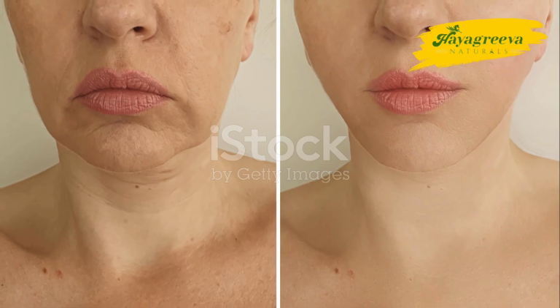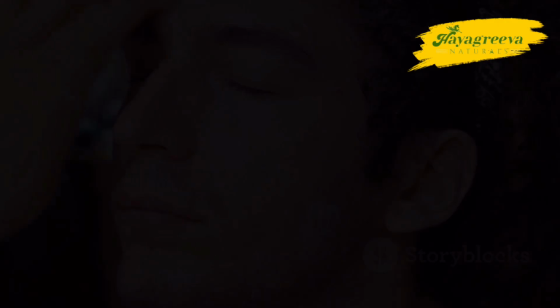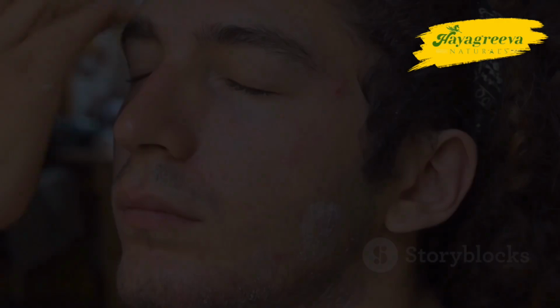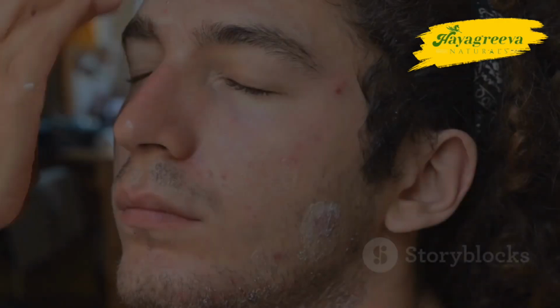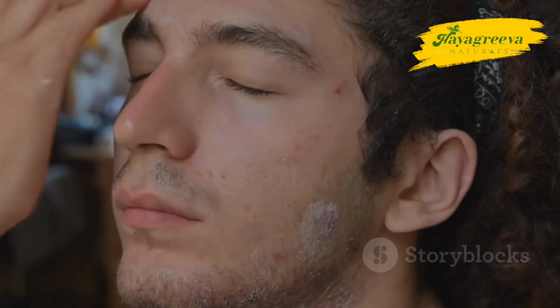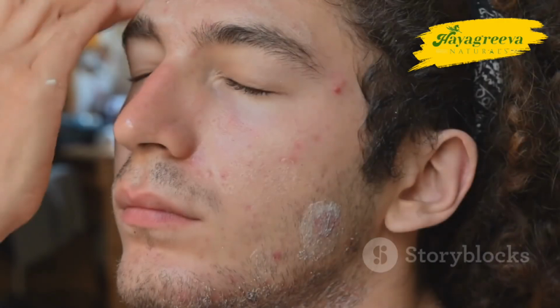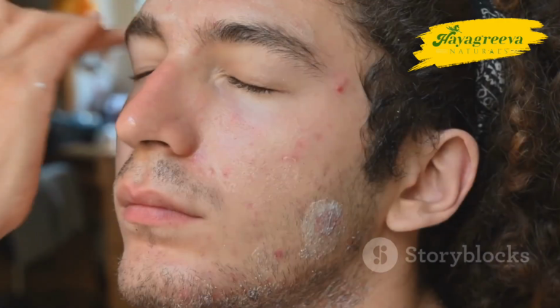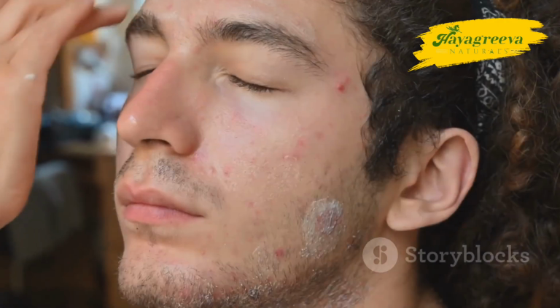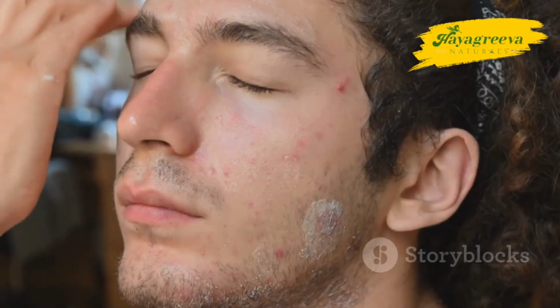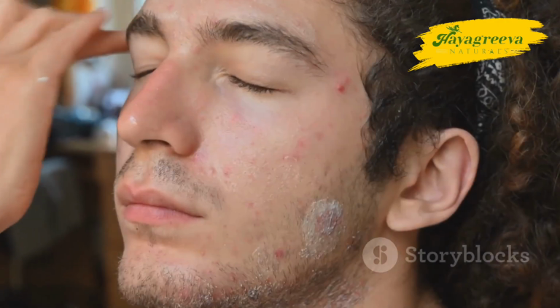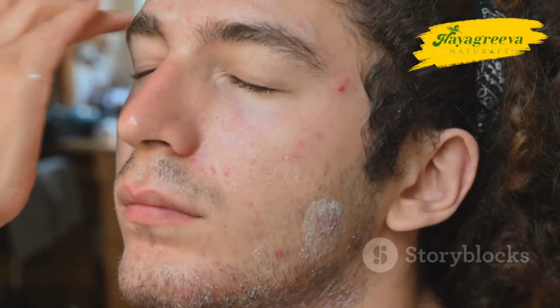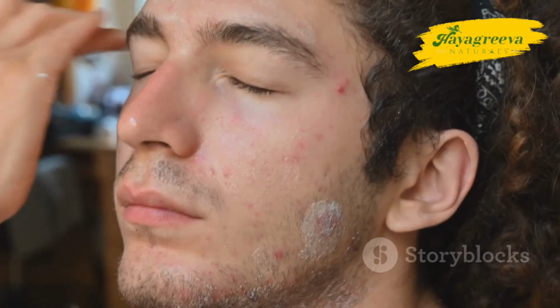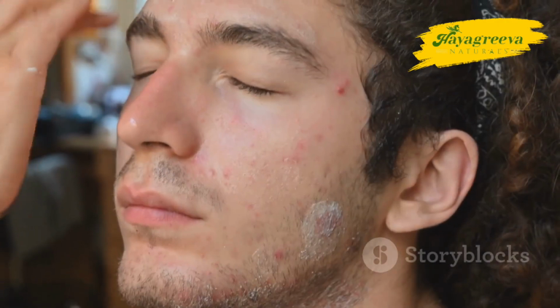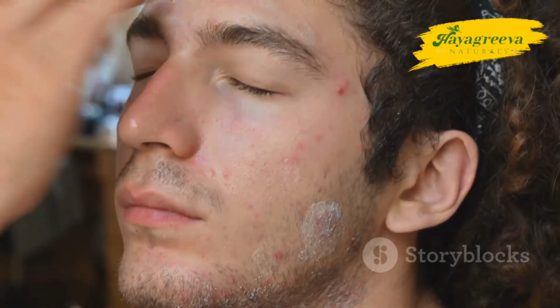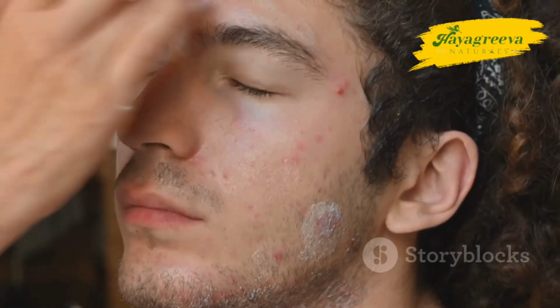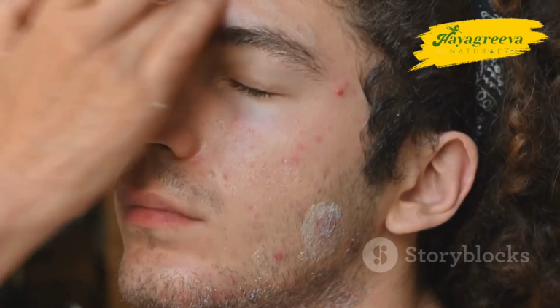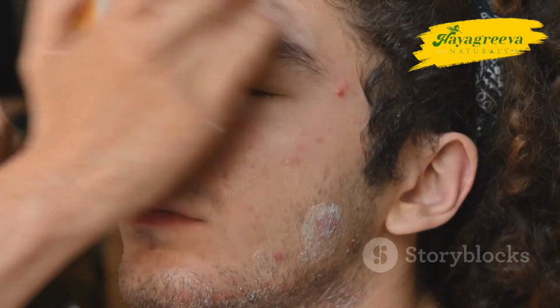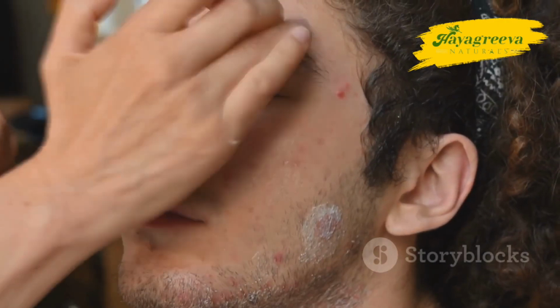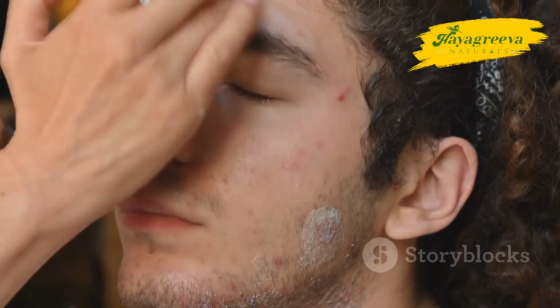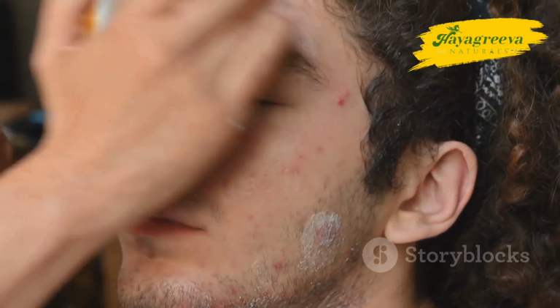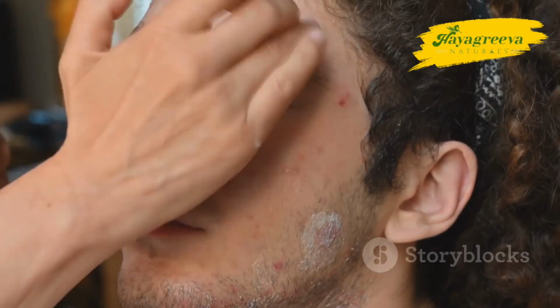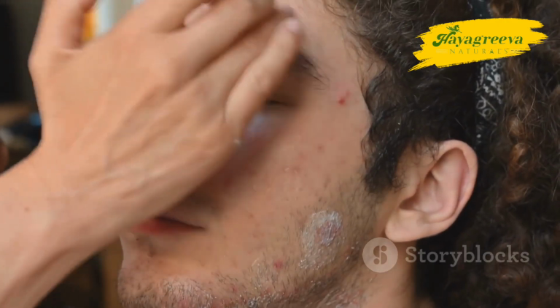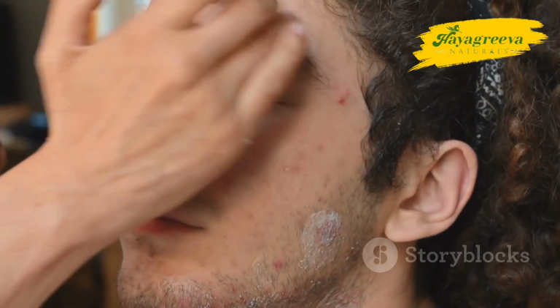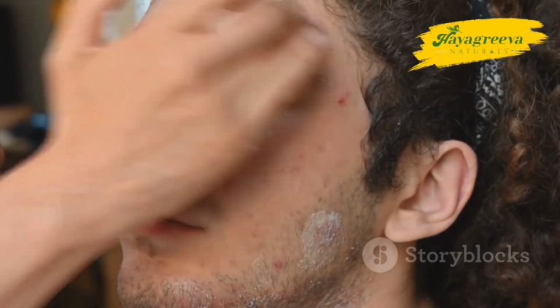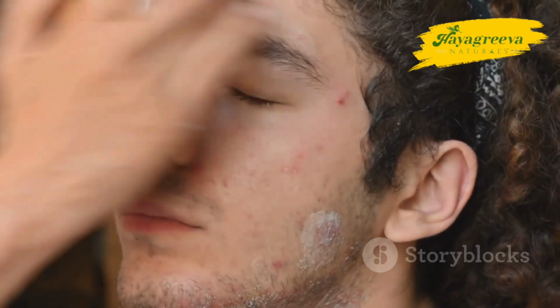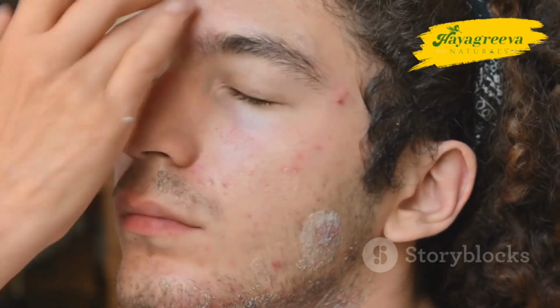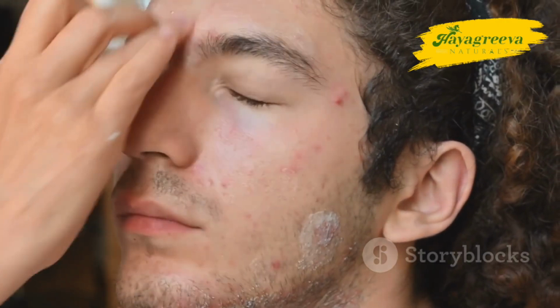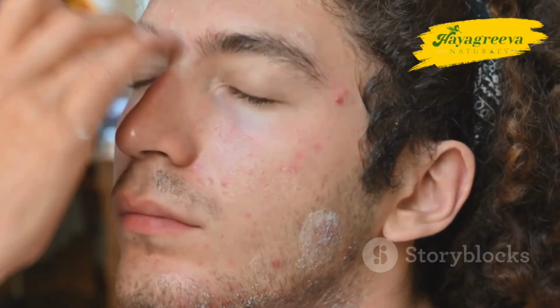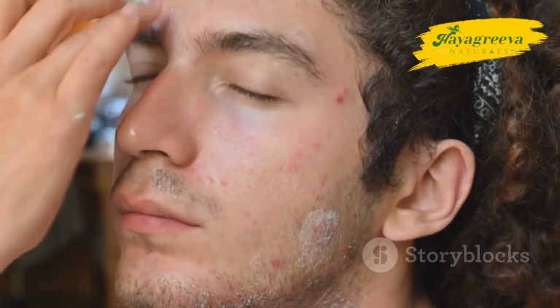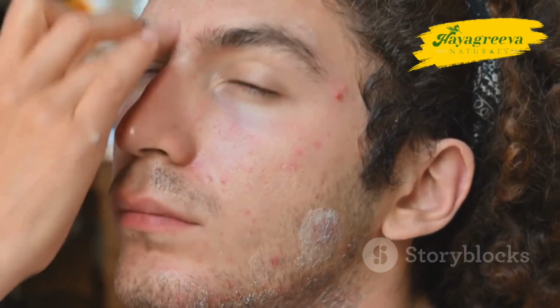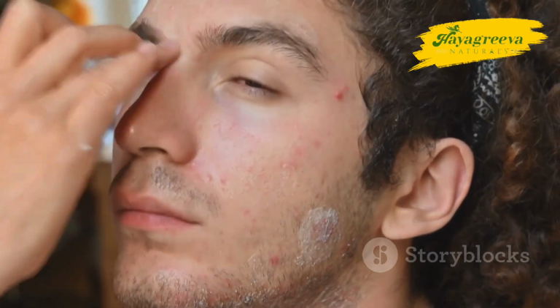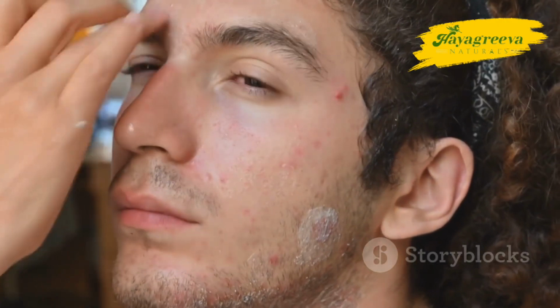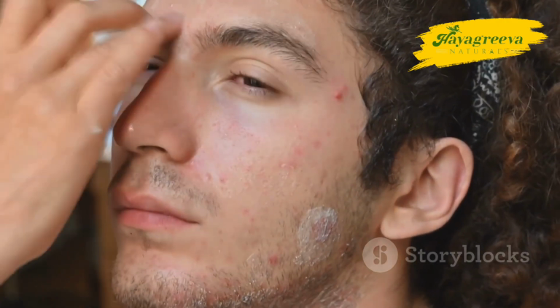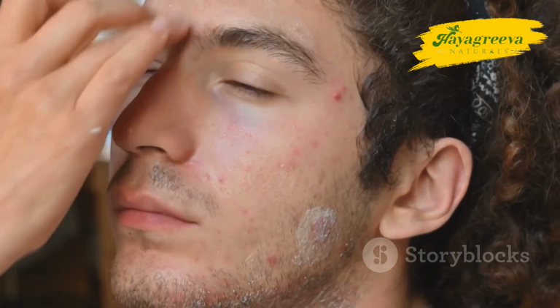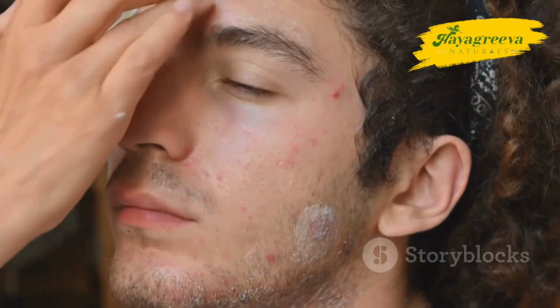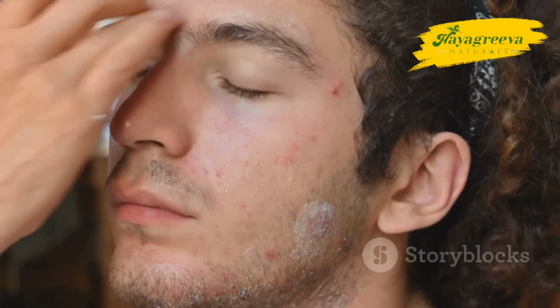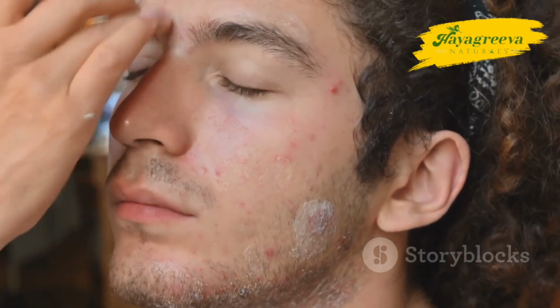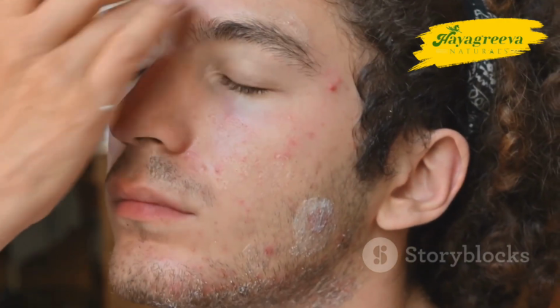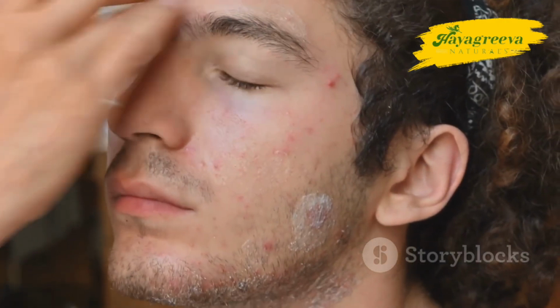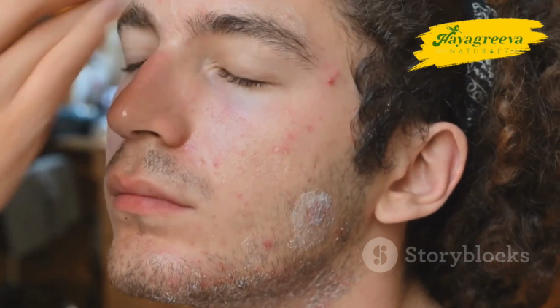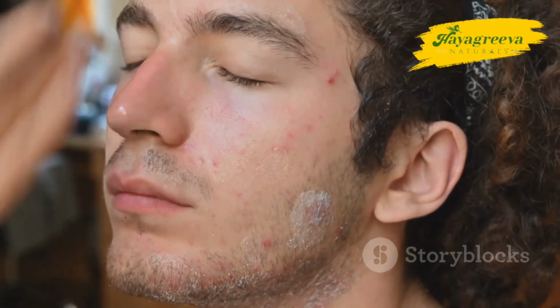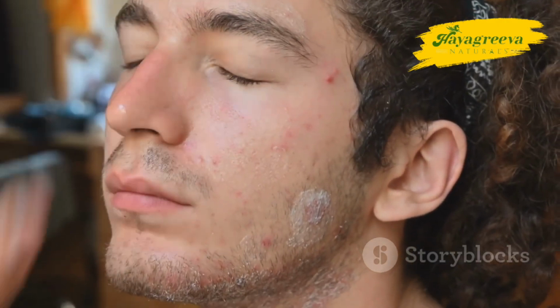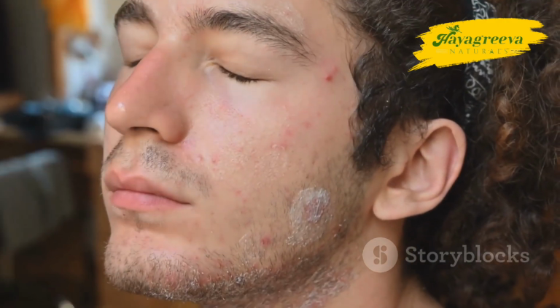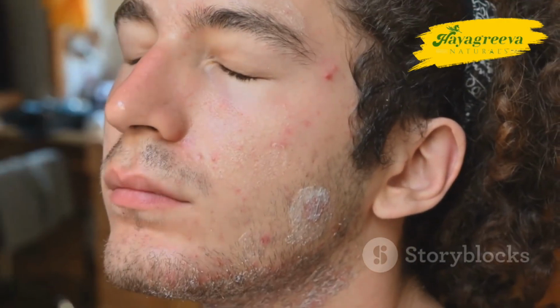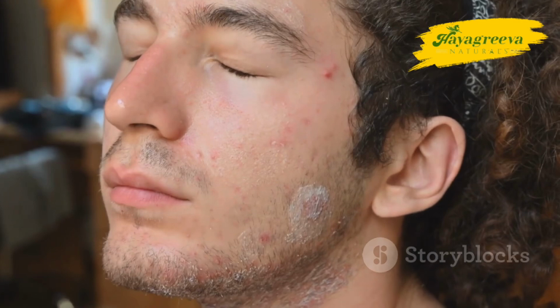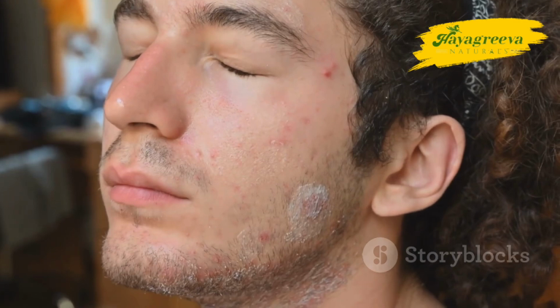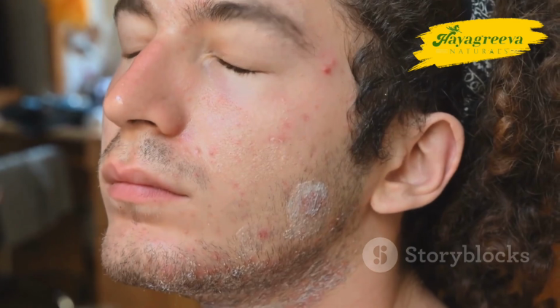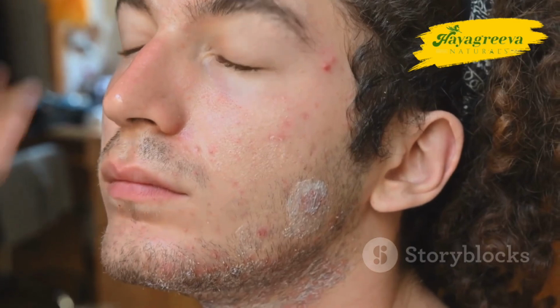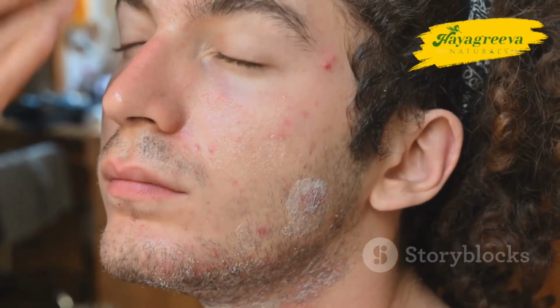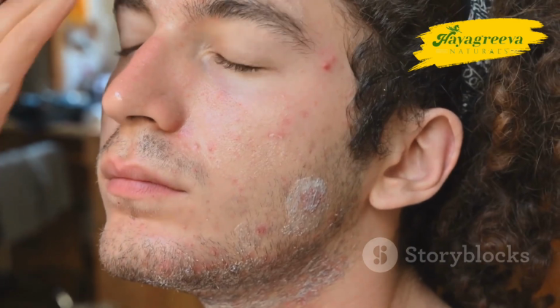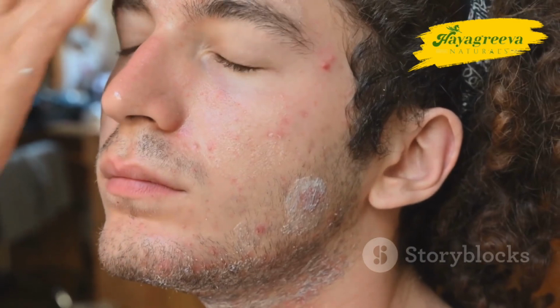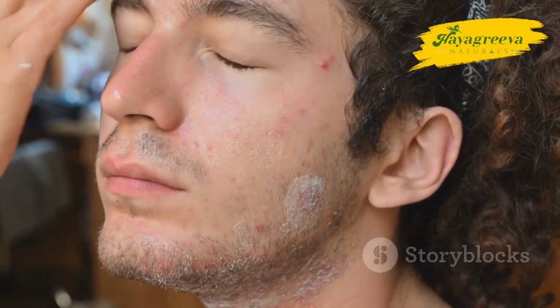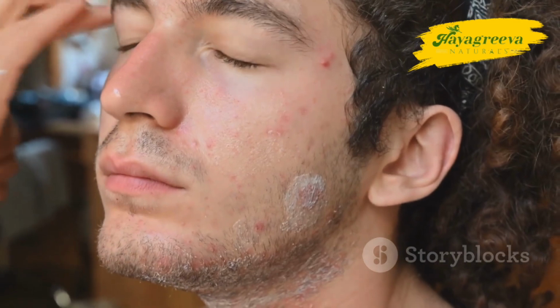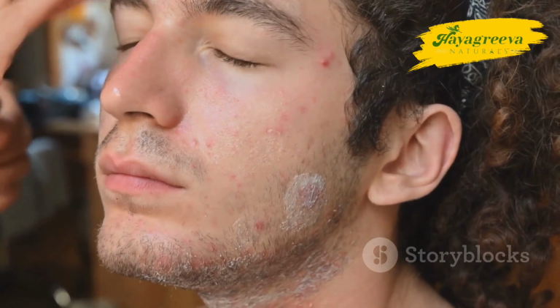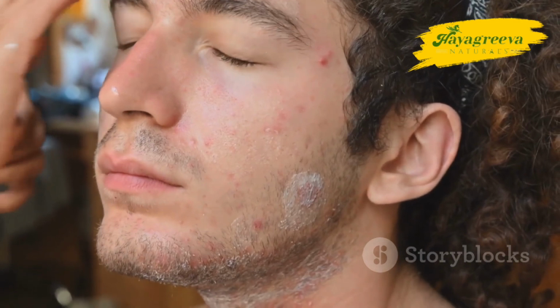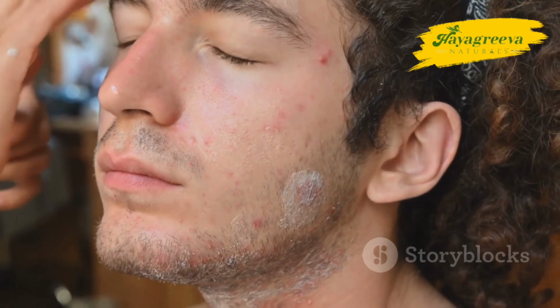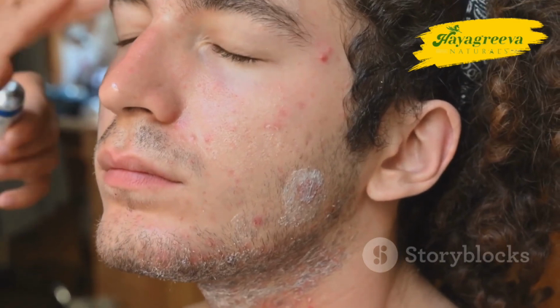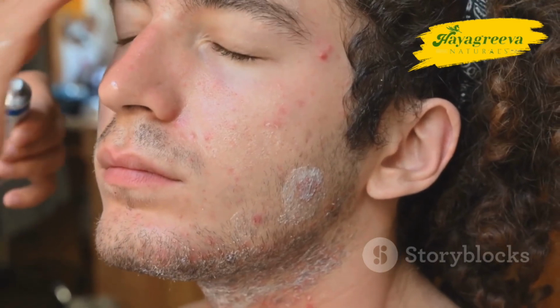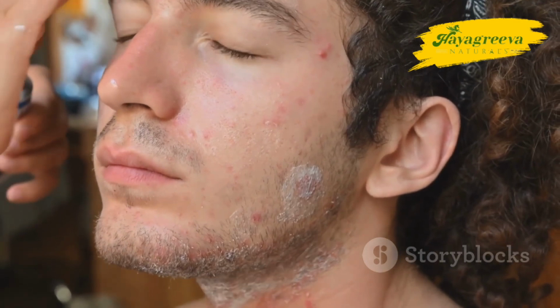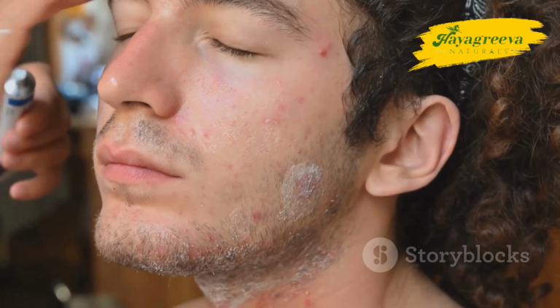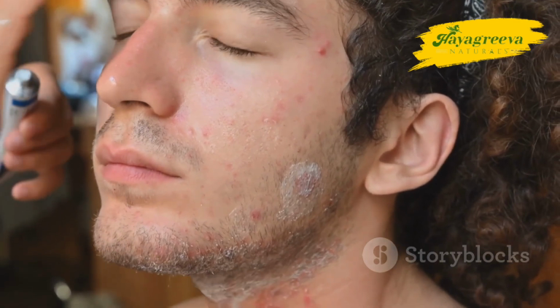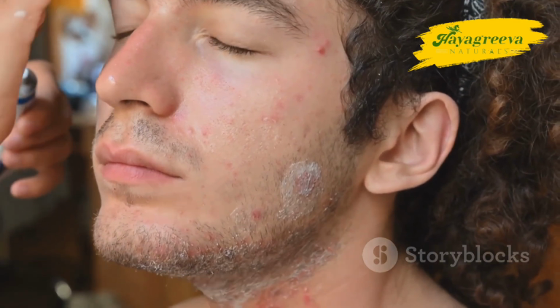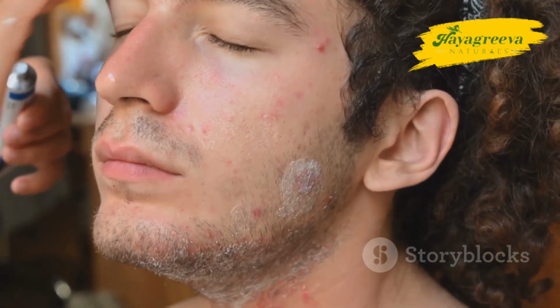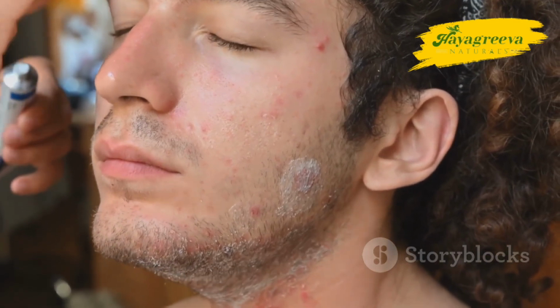Neem penetrates deeply into the skin, removing impurities and fighting acne-causing bacteria to give you clearer skin.